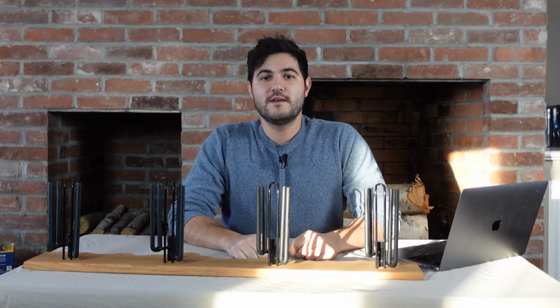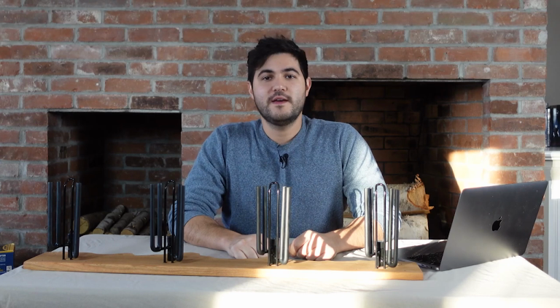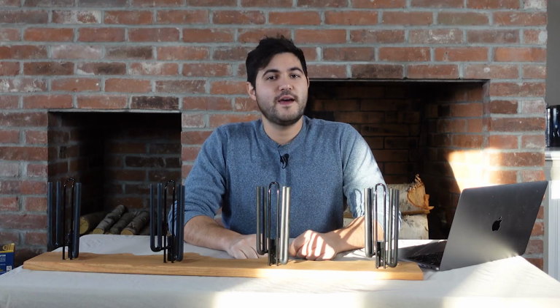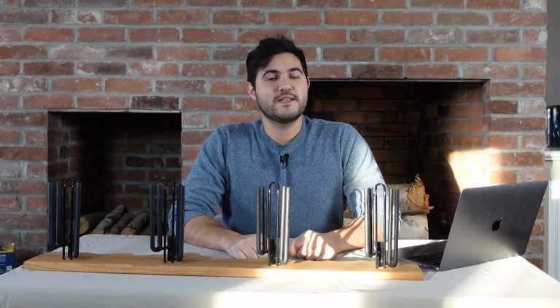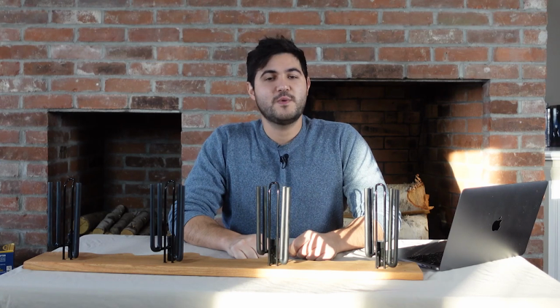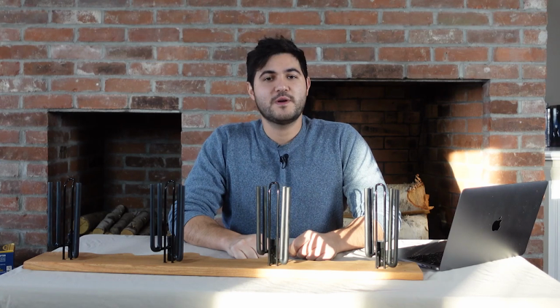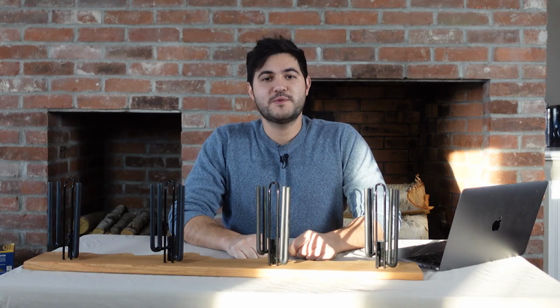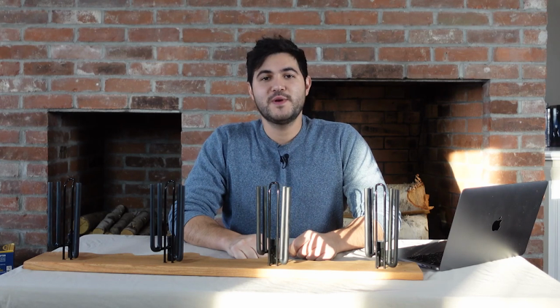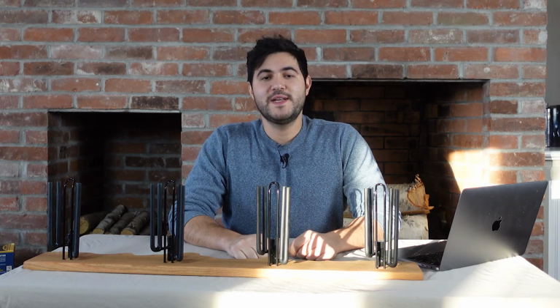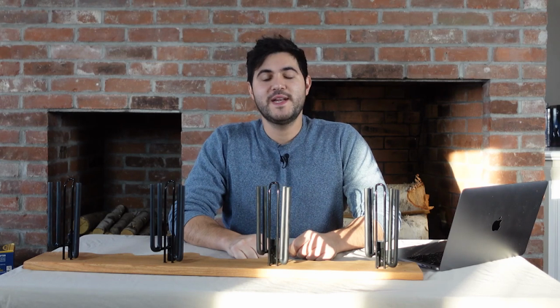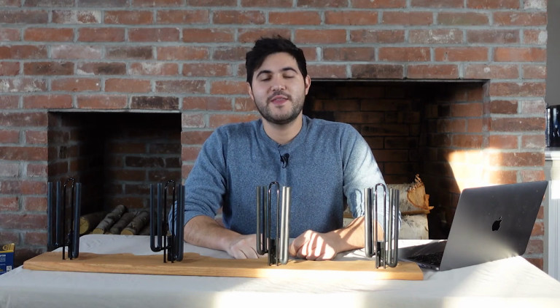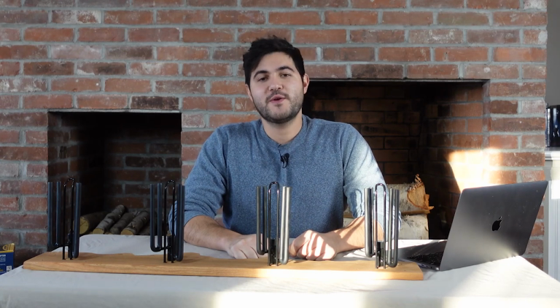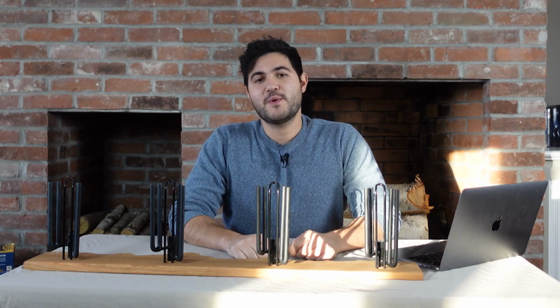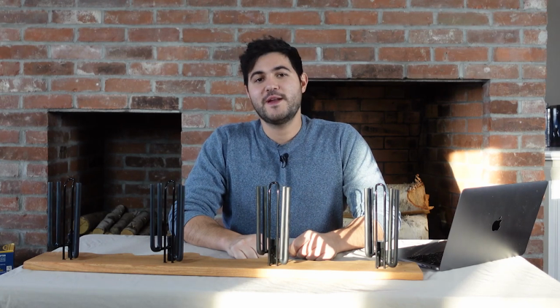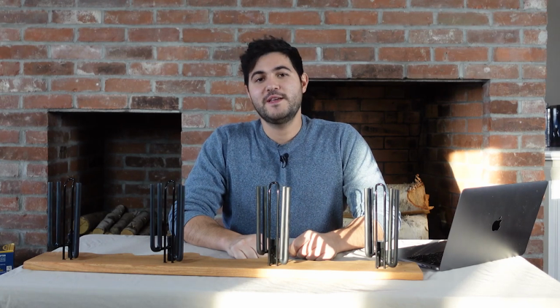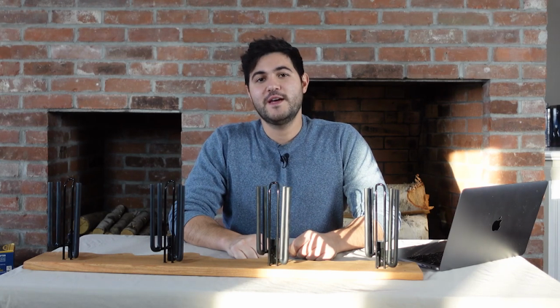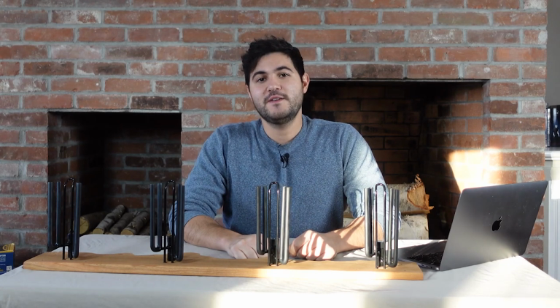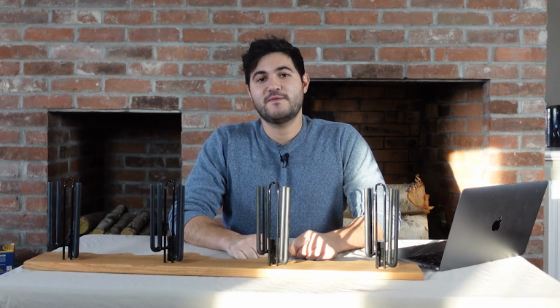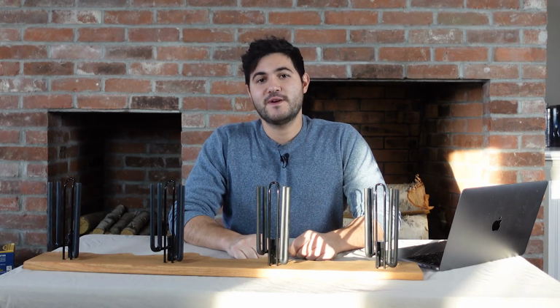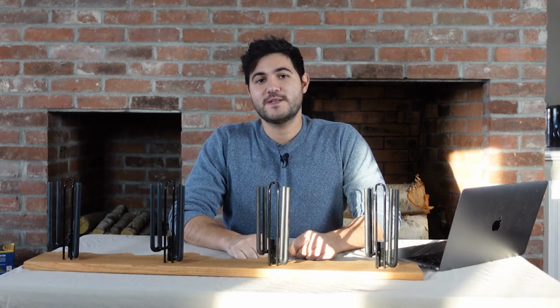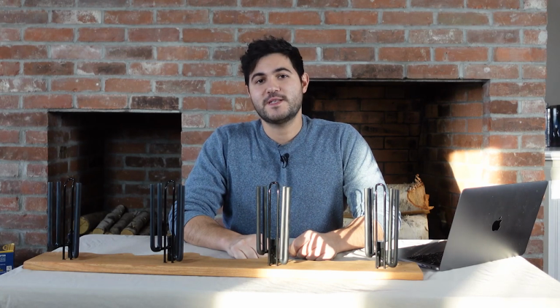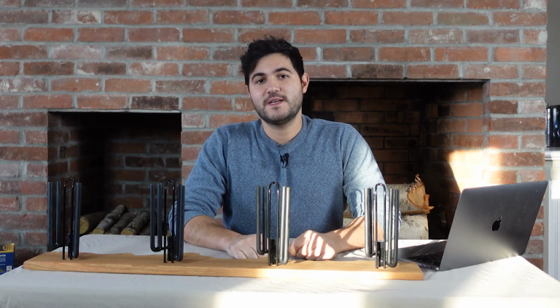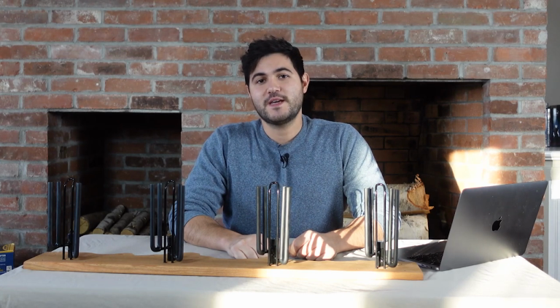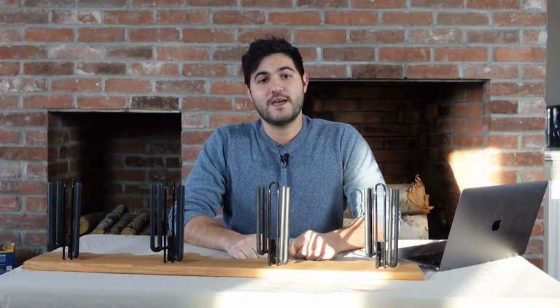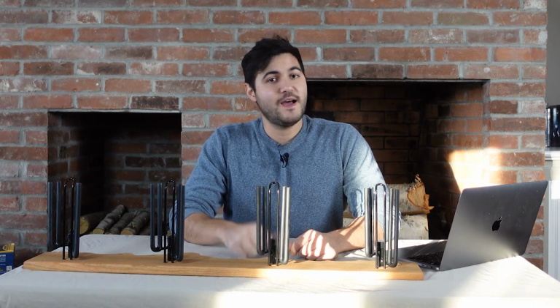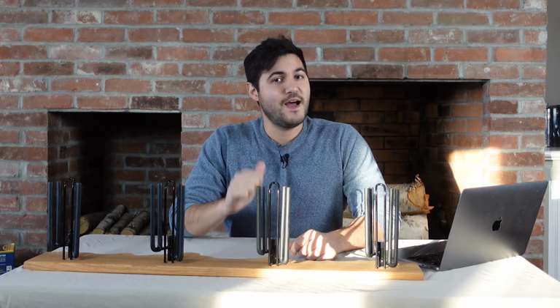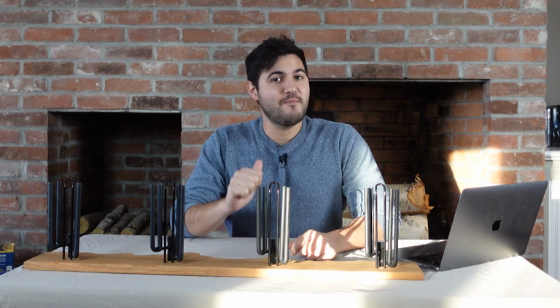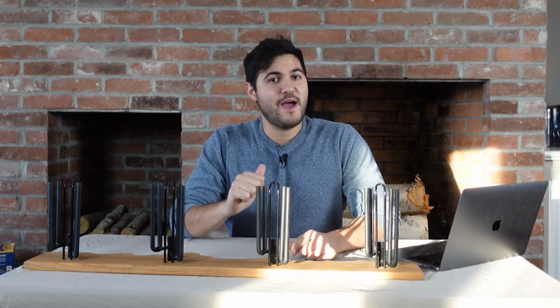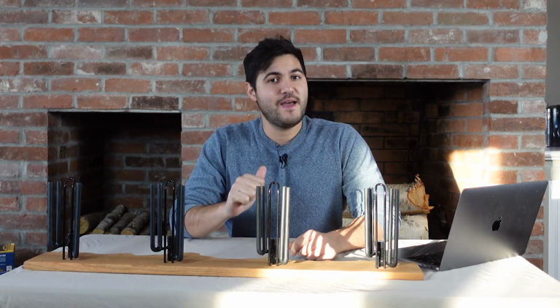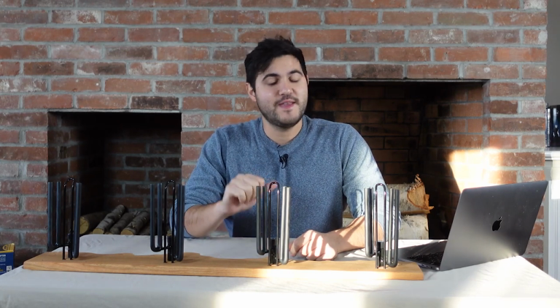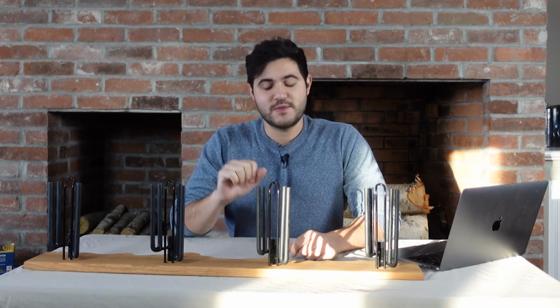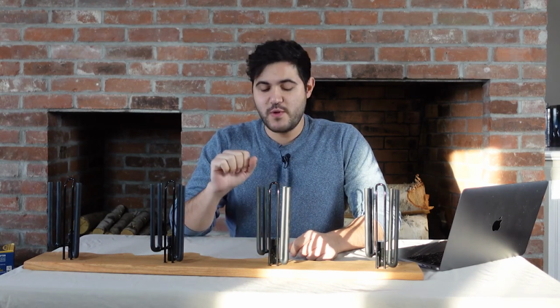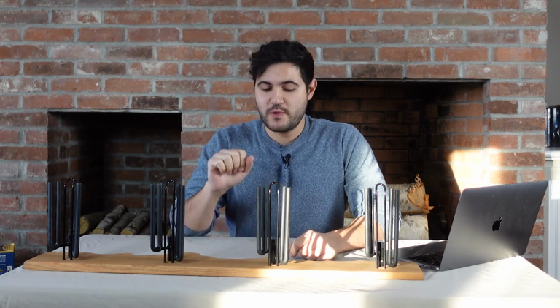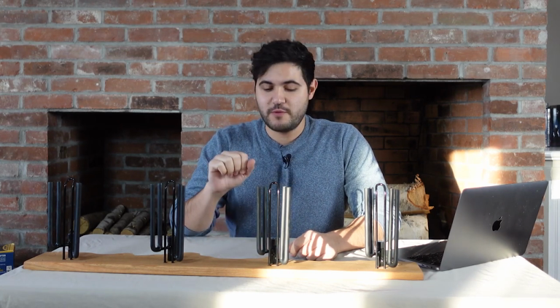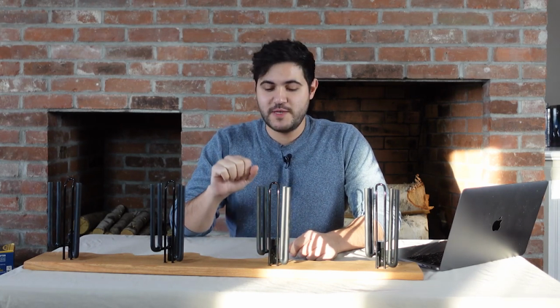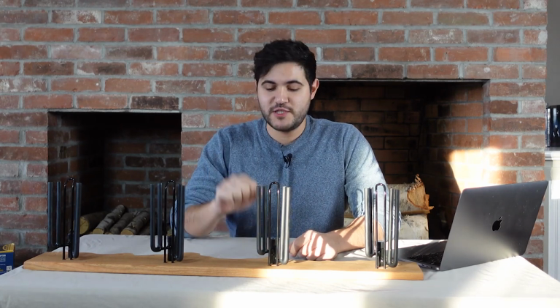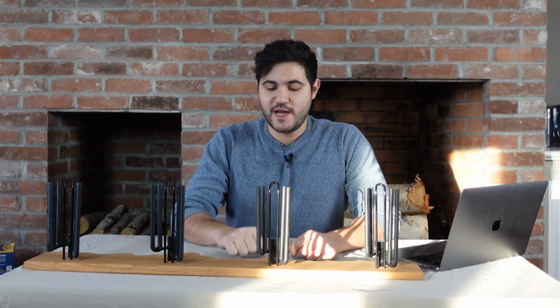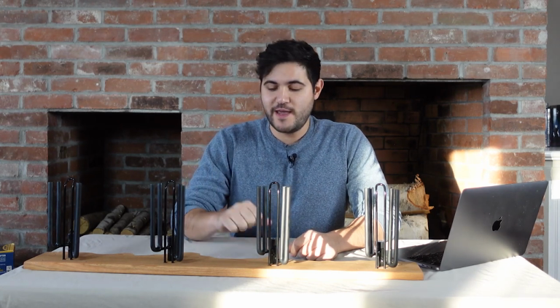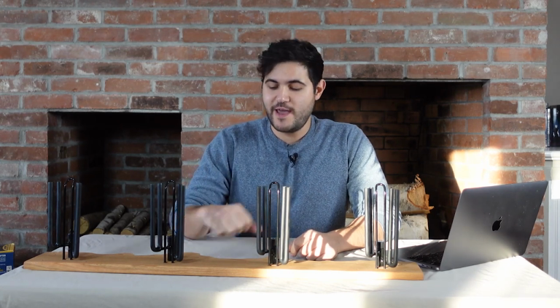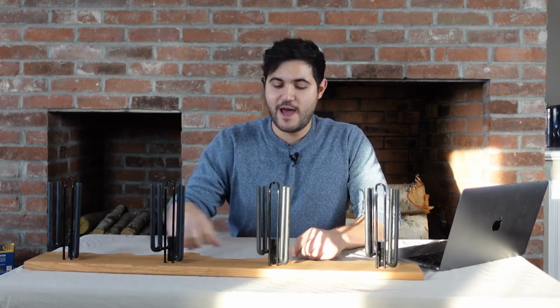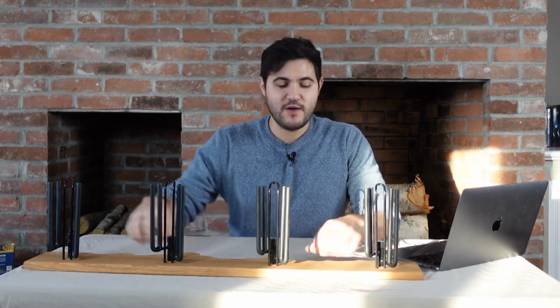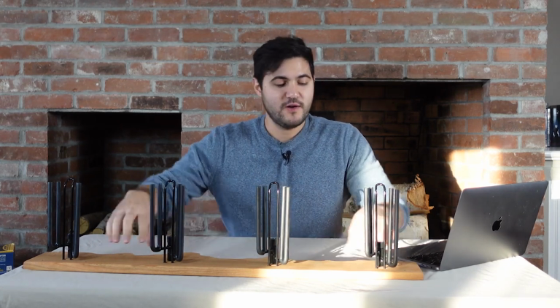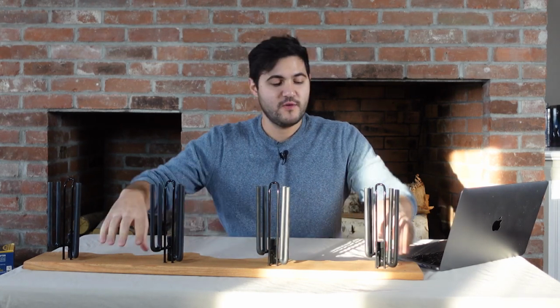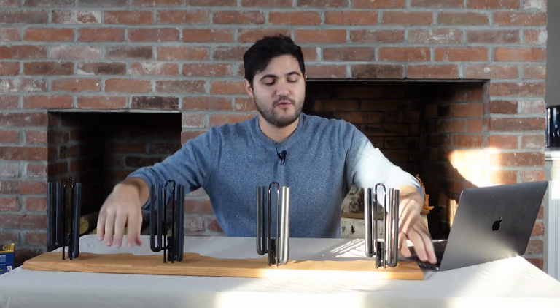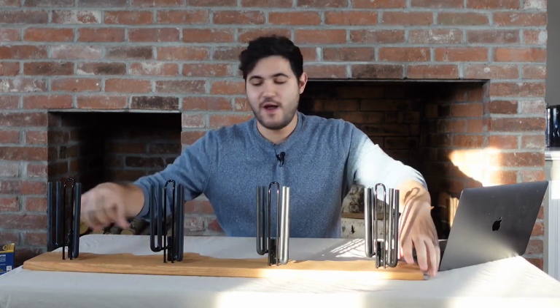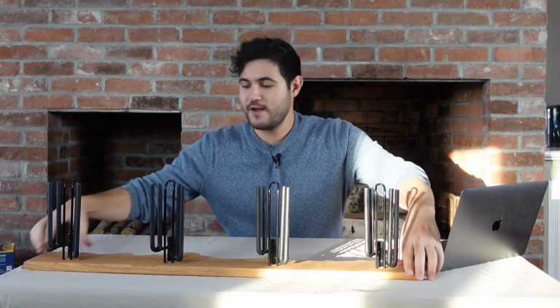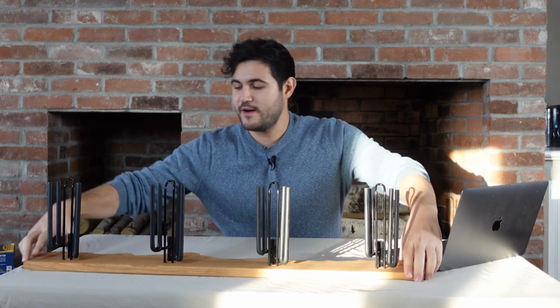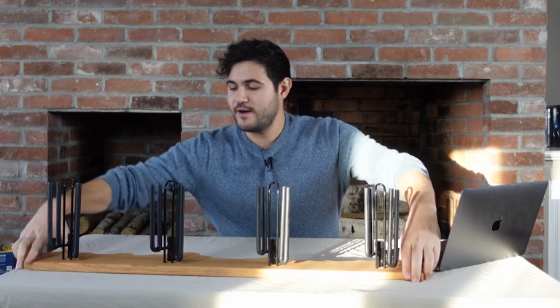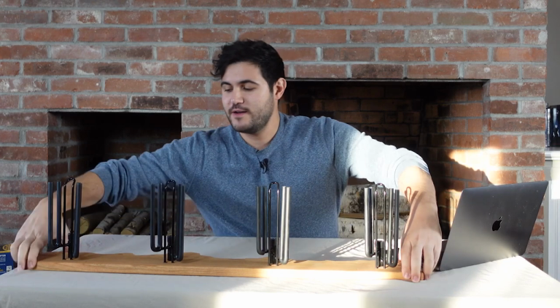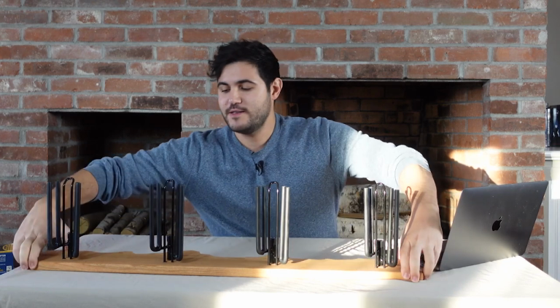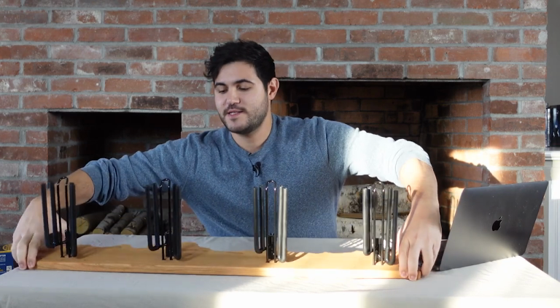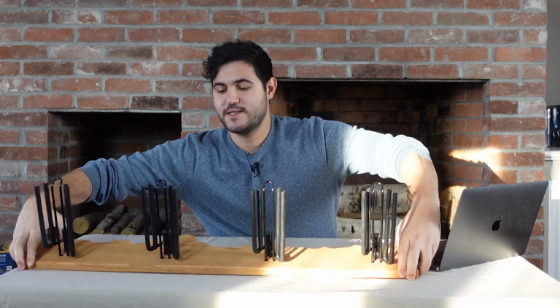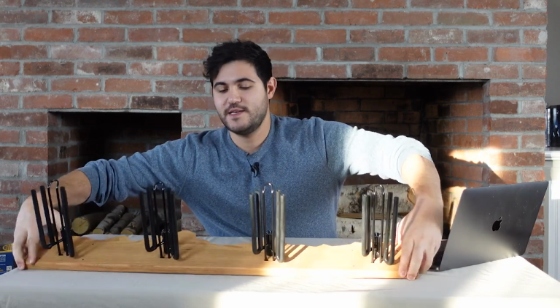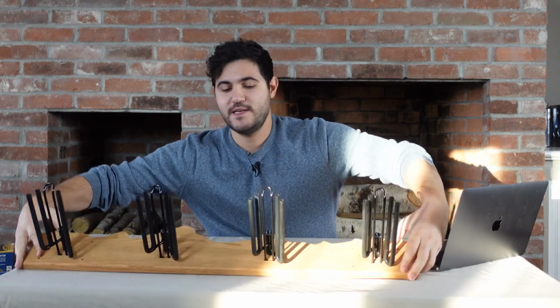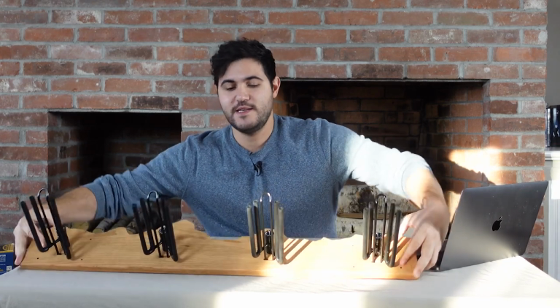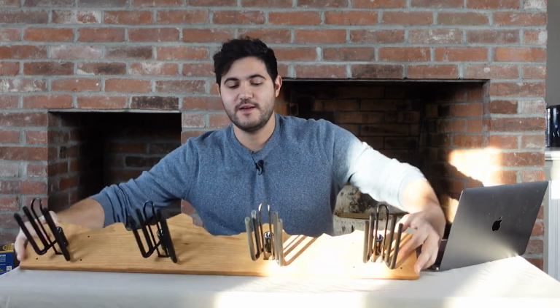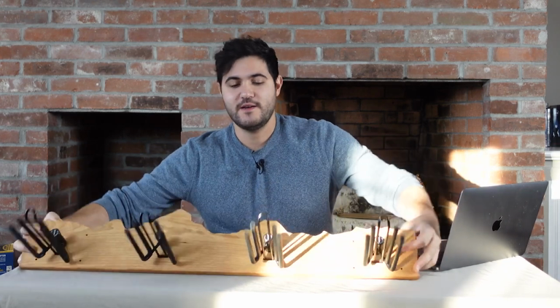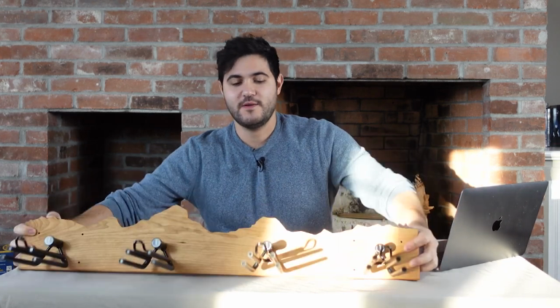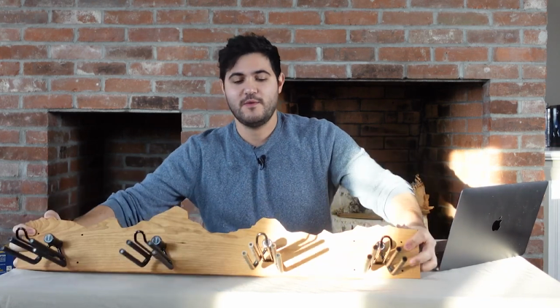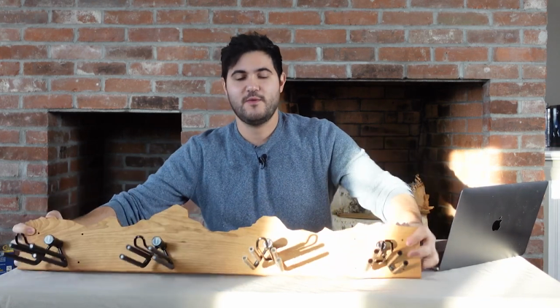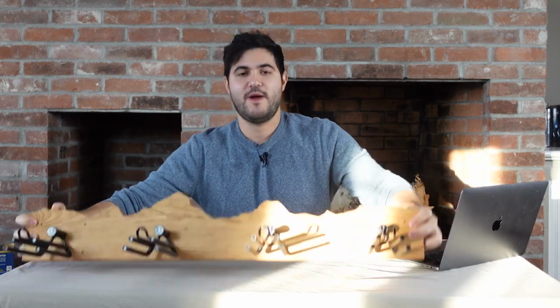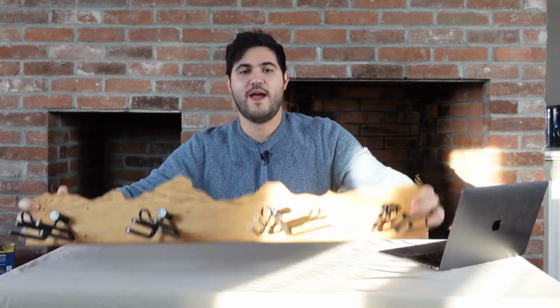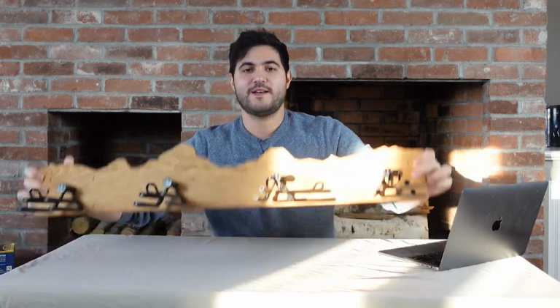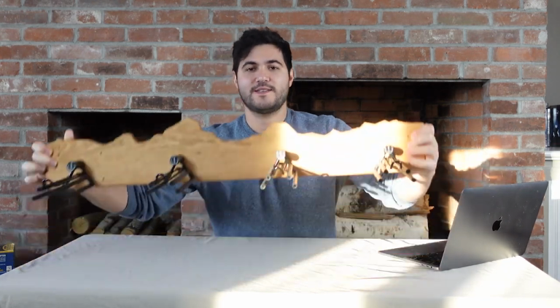Hey guys, welcome to another Ready Eddie First Look. I'm Matt and this week we're going to be checking out Rocker Ski Racks.